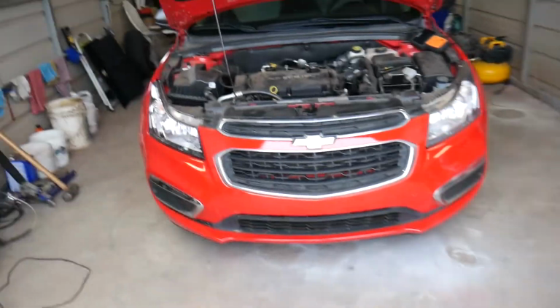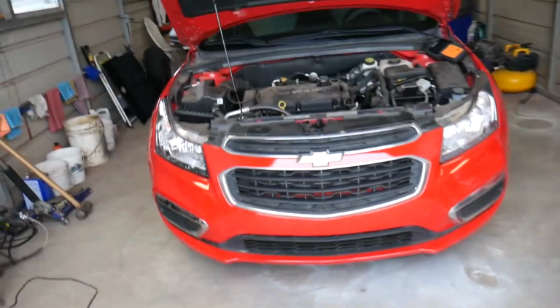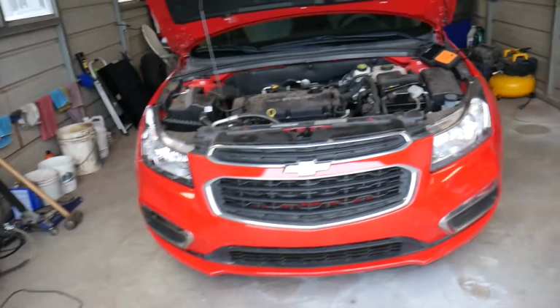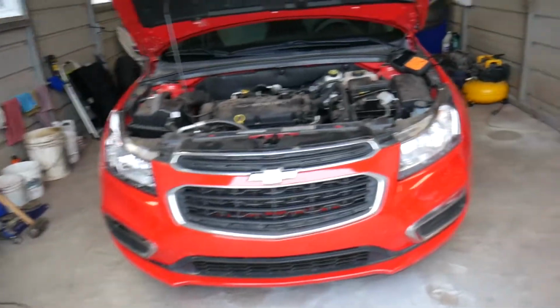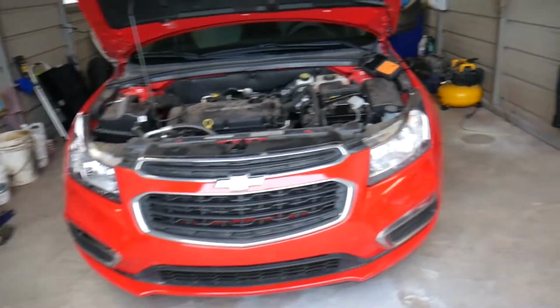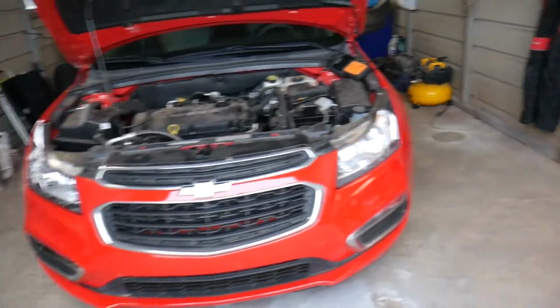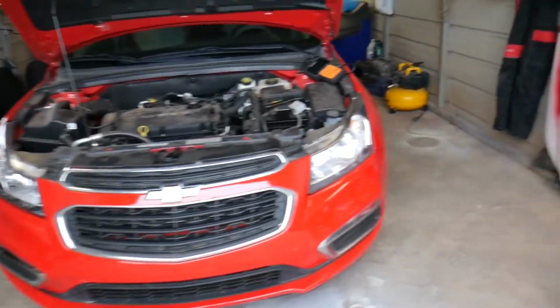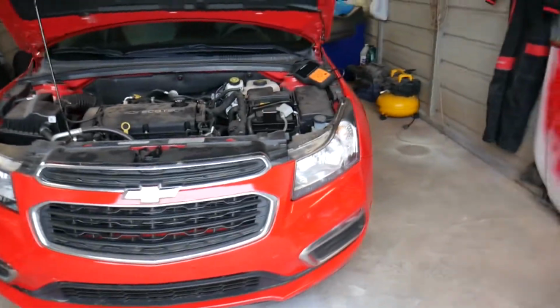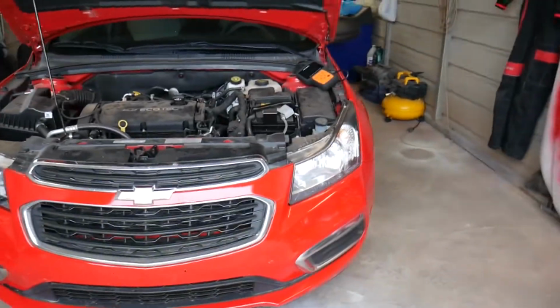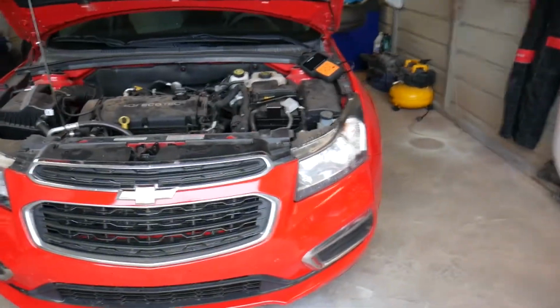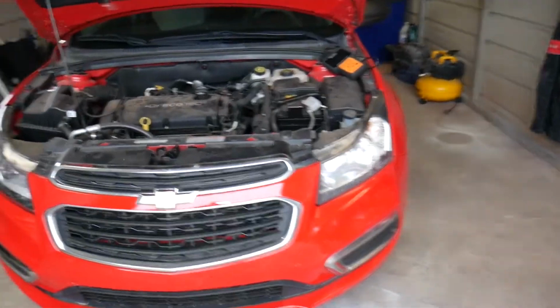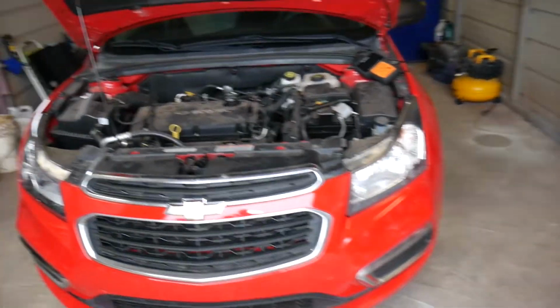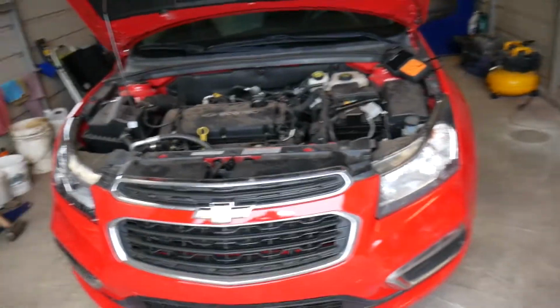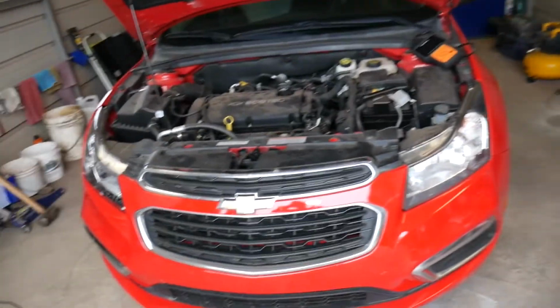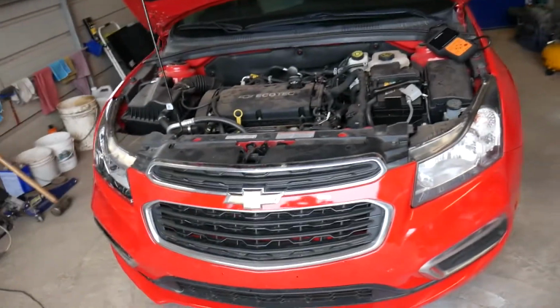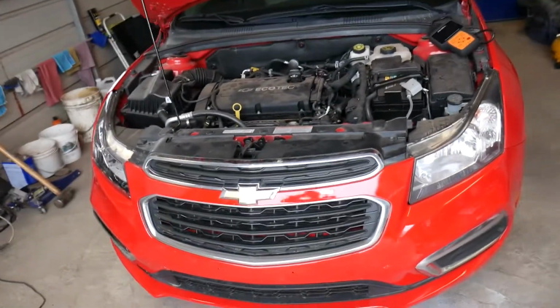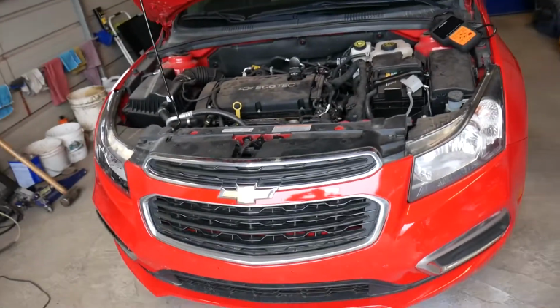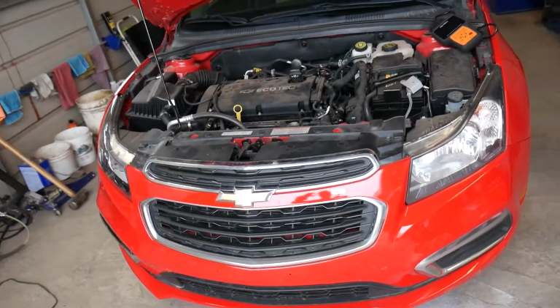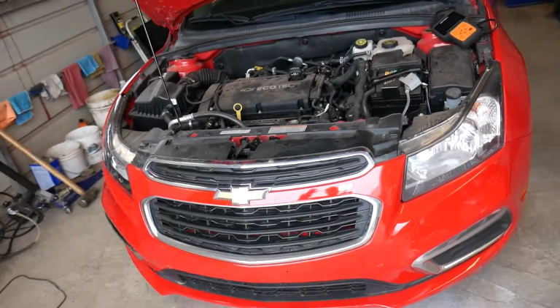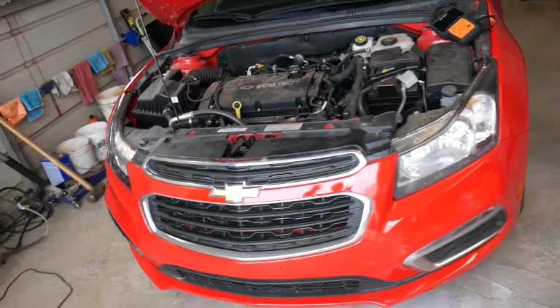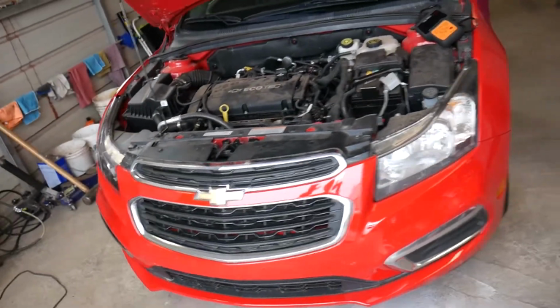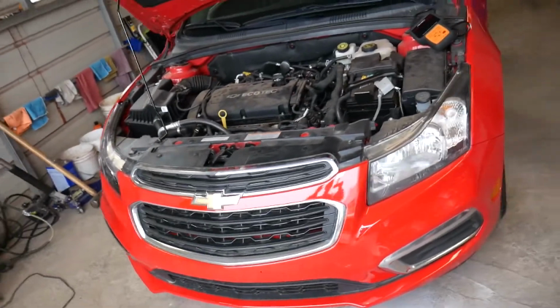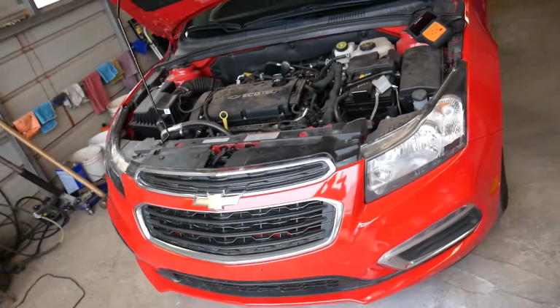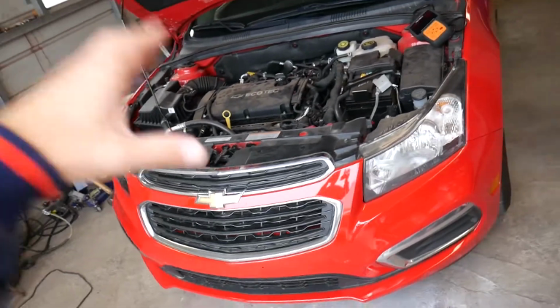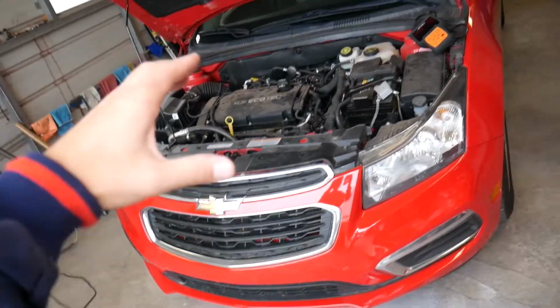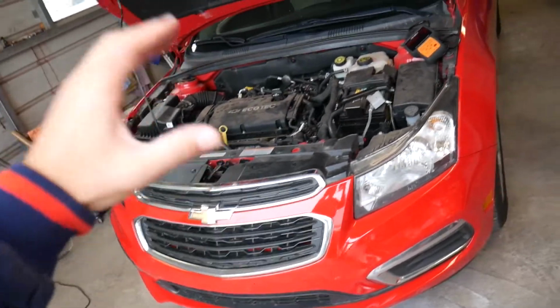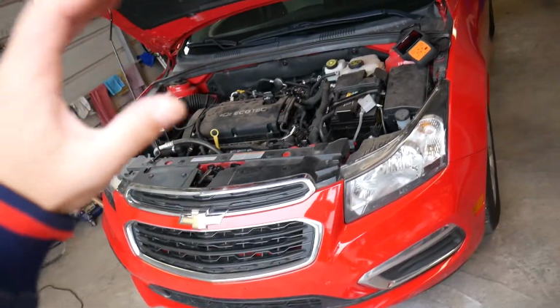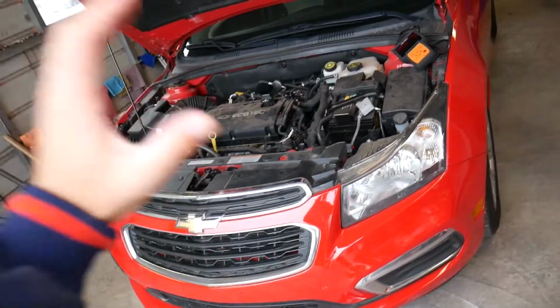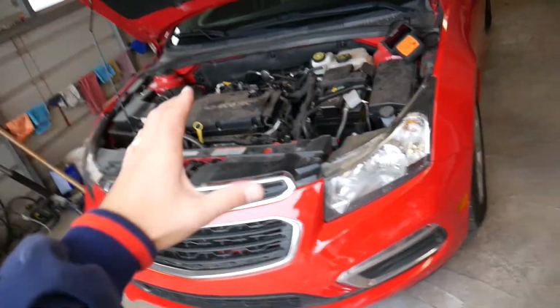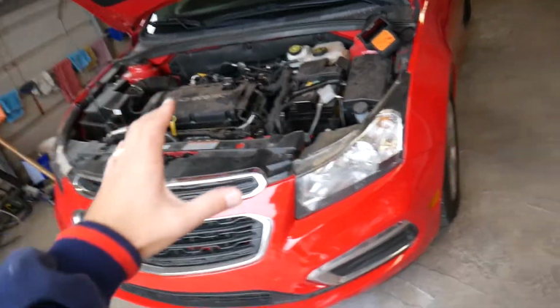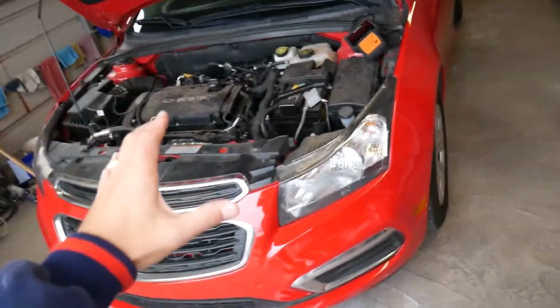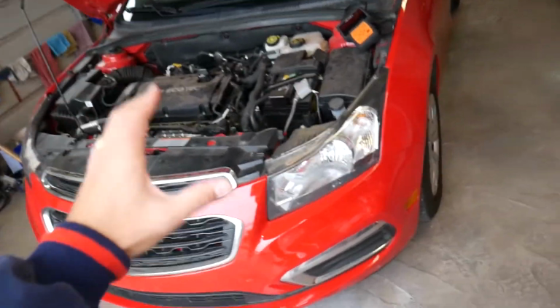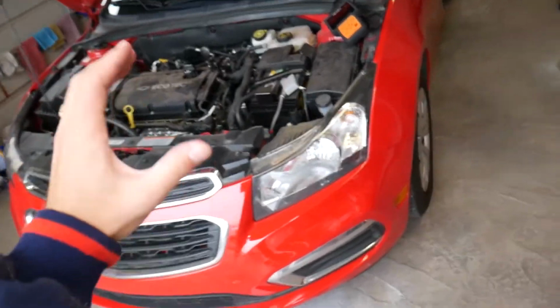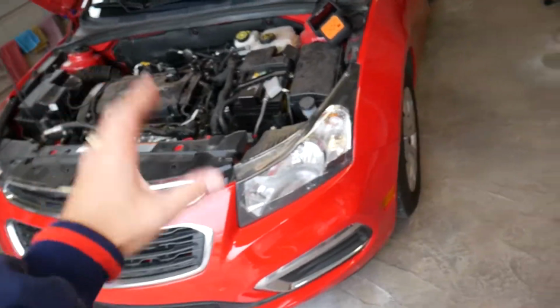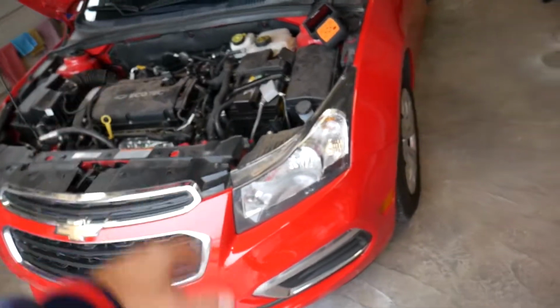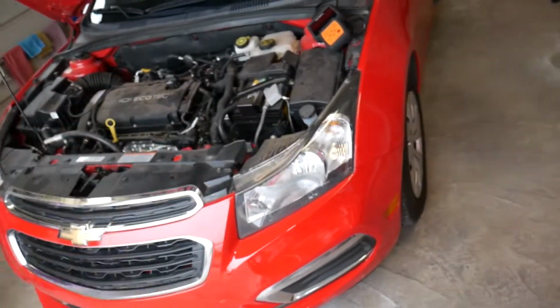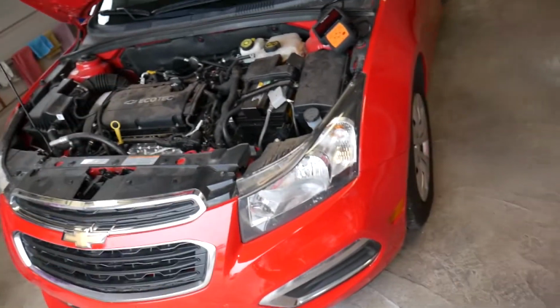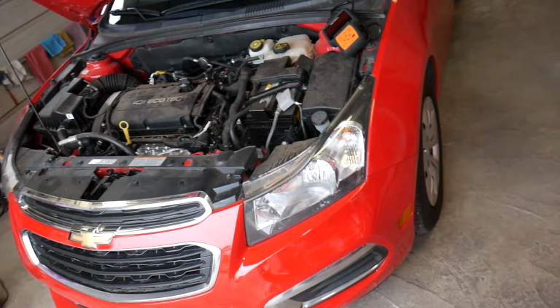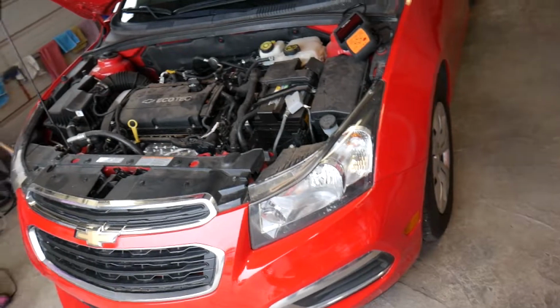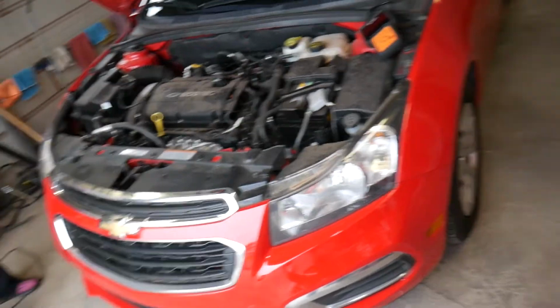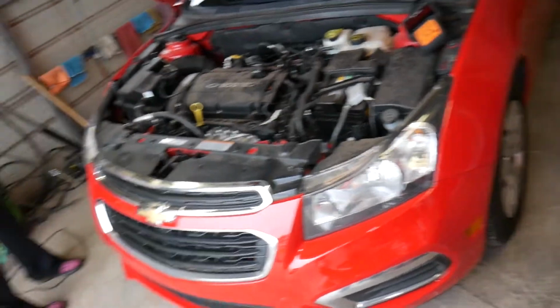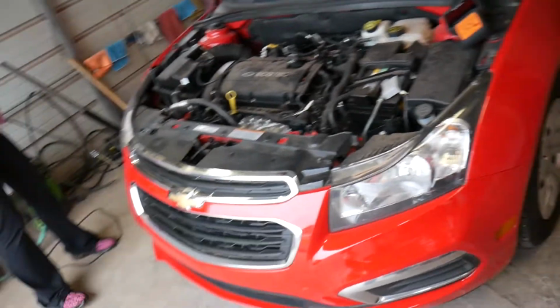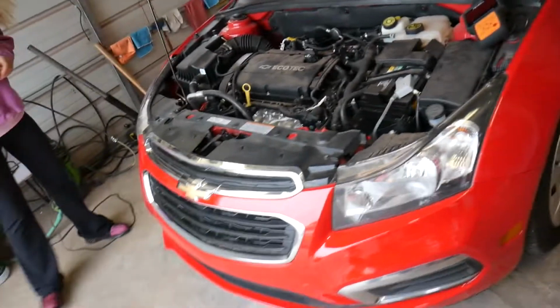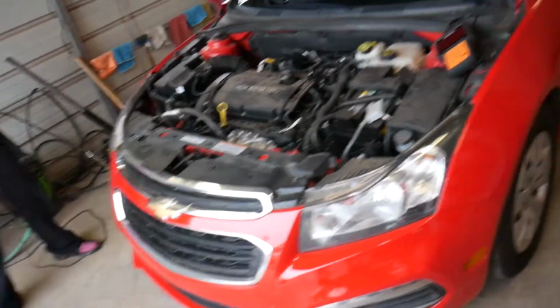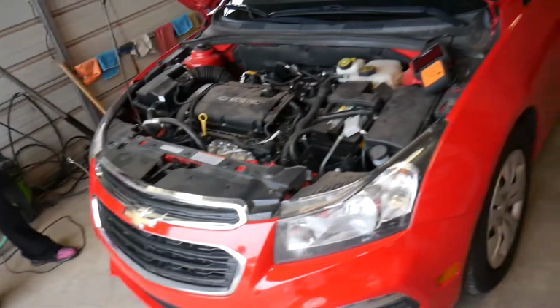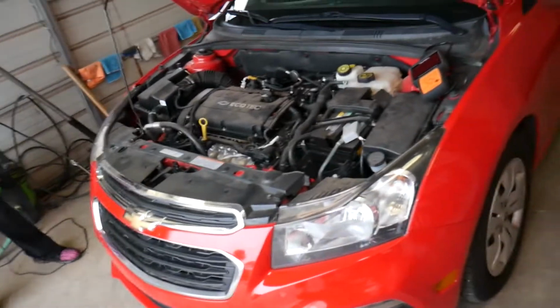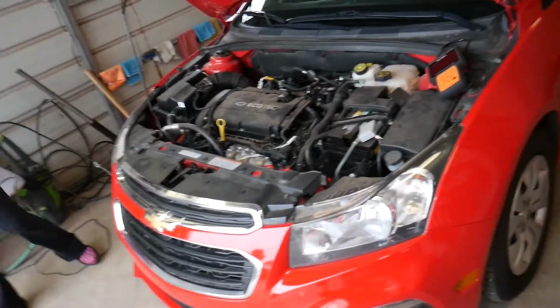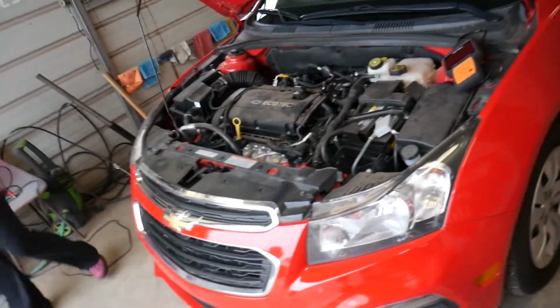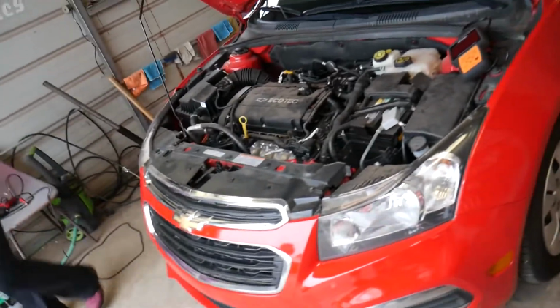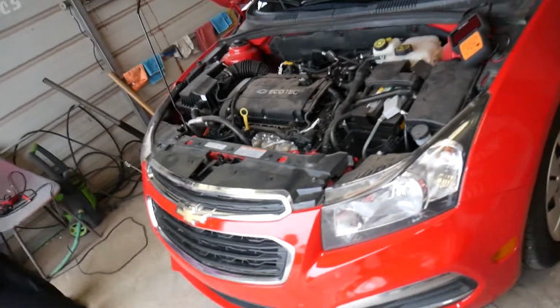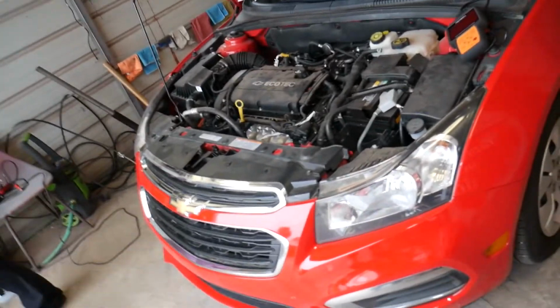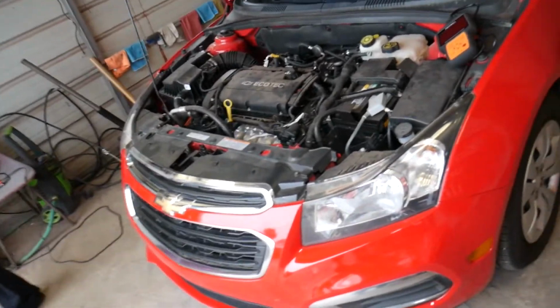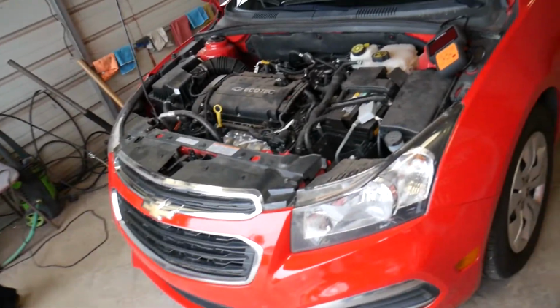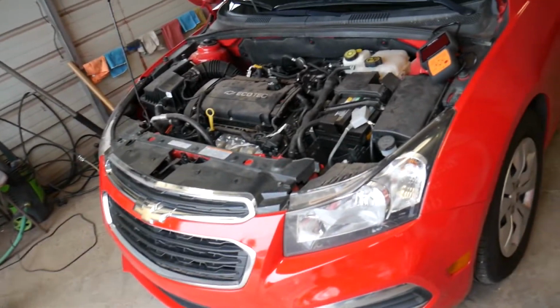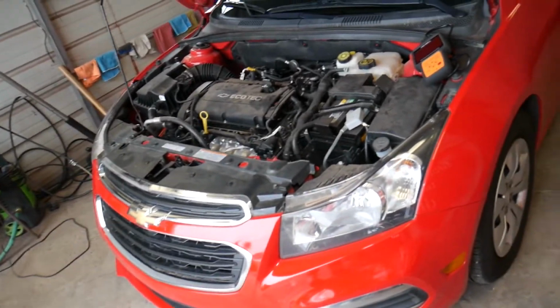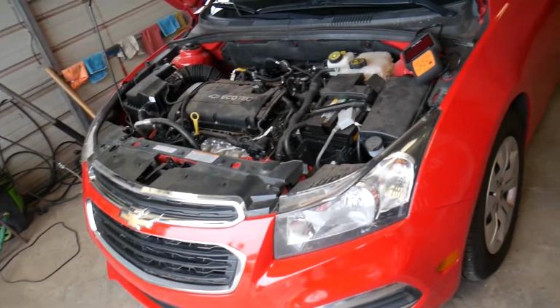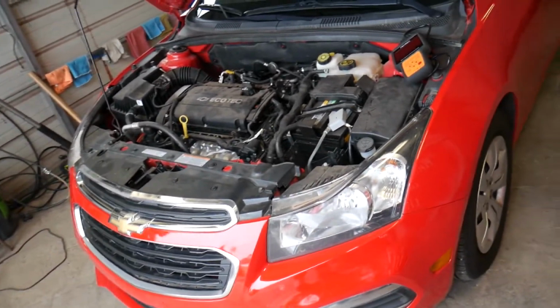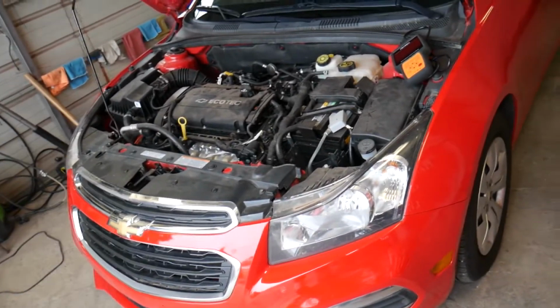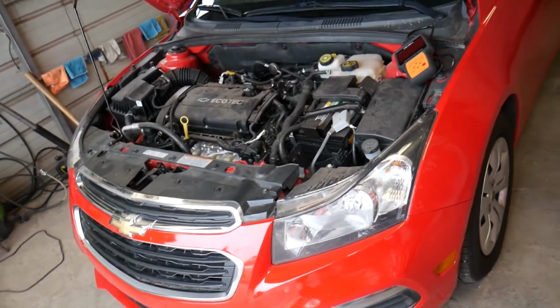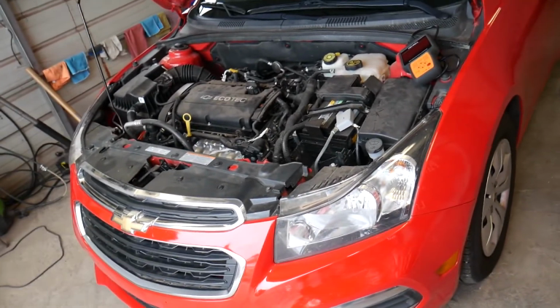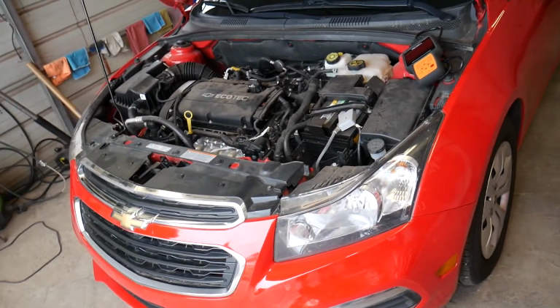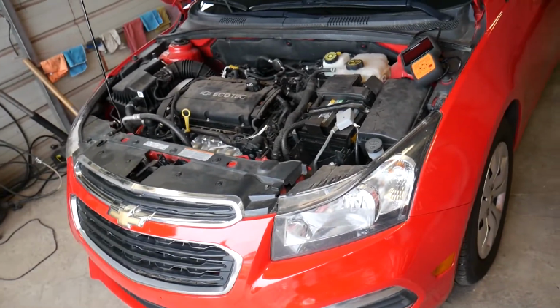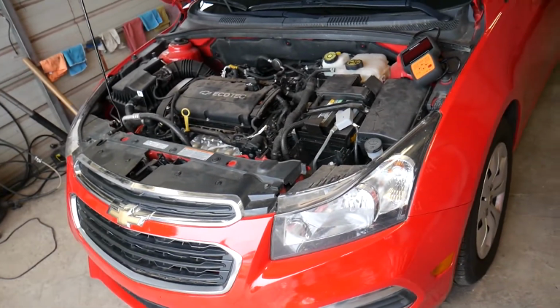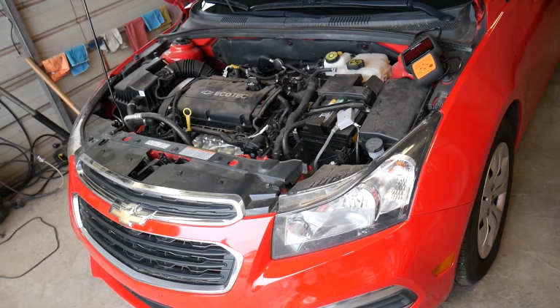This is a Chevy Cruze. It doesn't matter which engine you have — 1.4, 1.6, 1.8, even the diesel engine — the procedure is about the same.